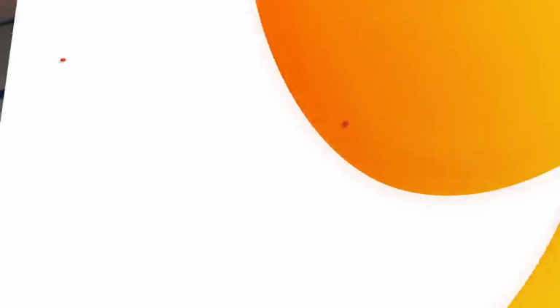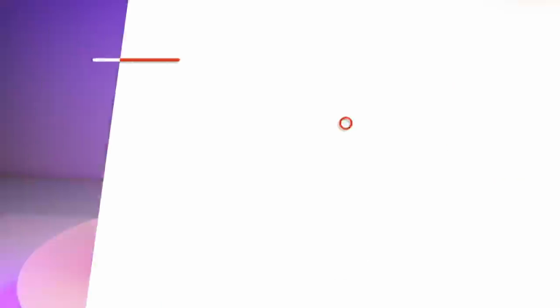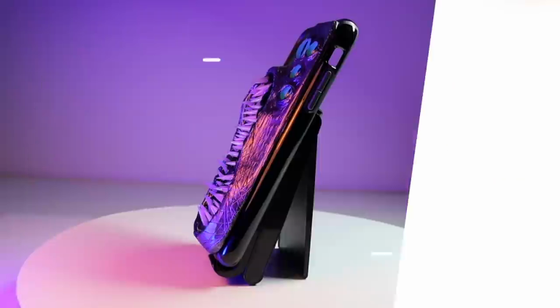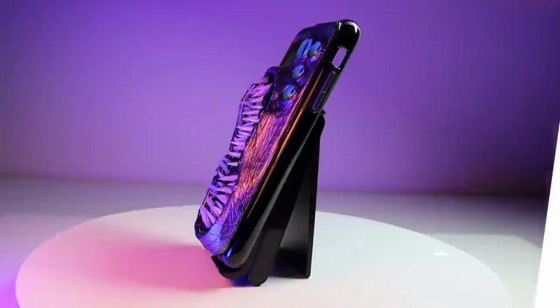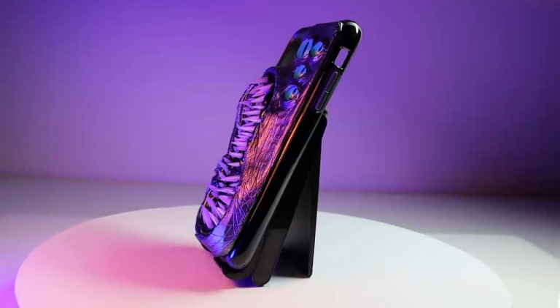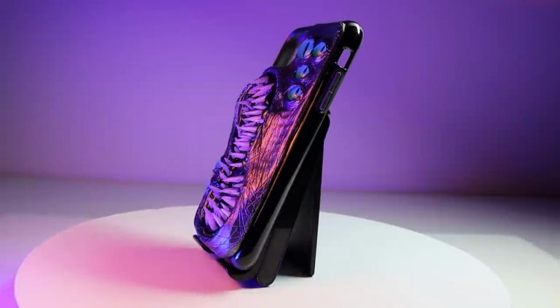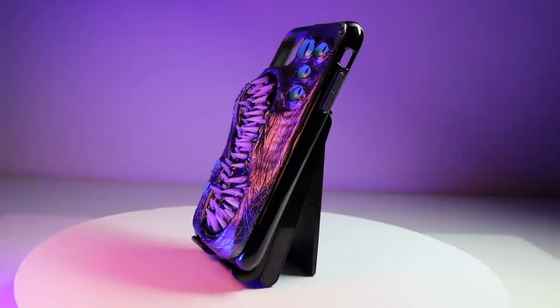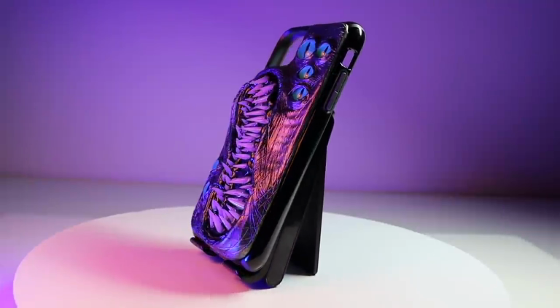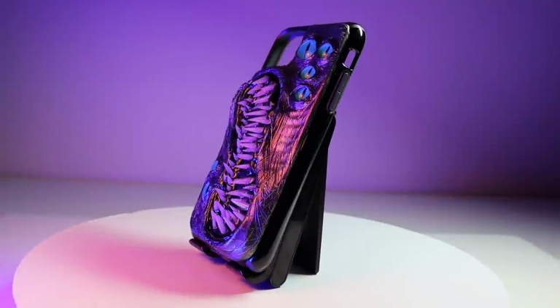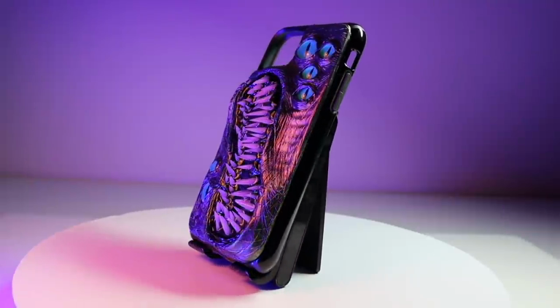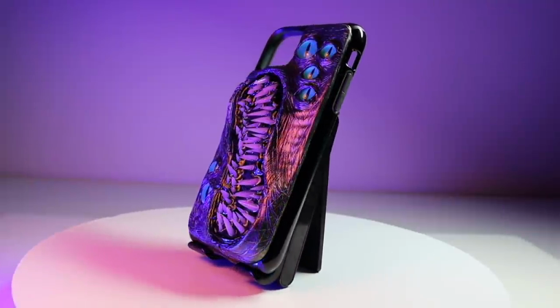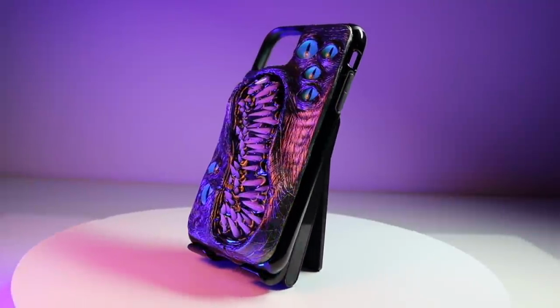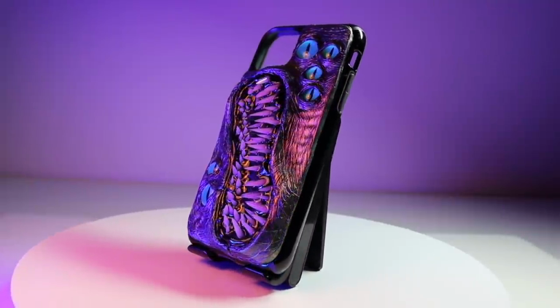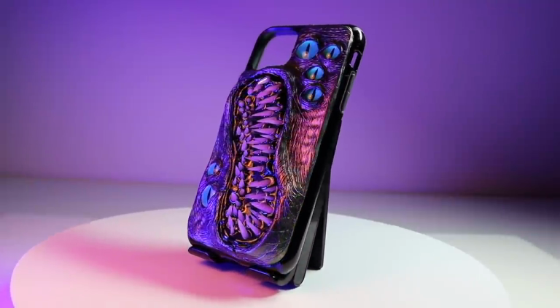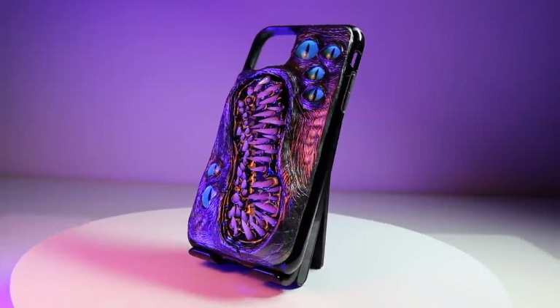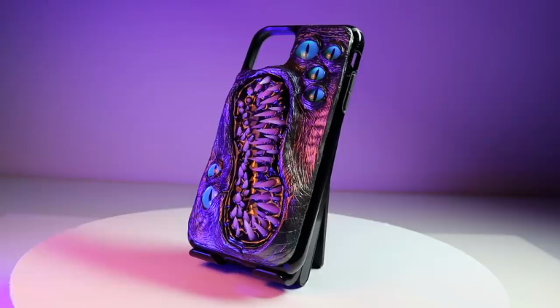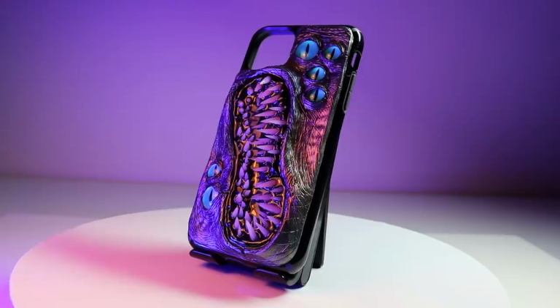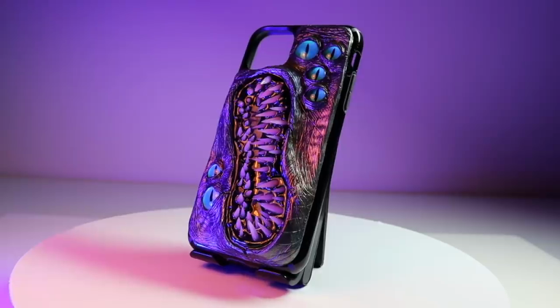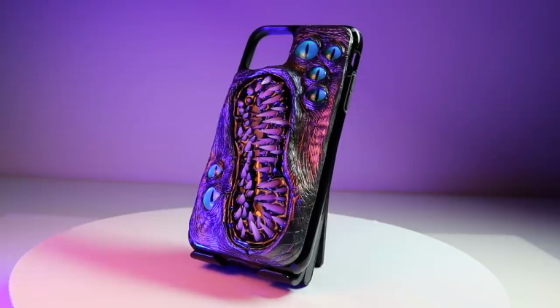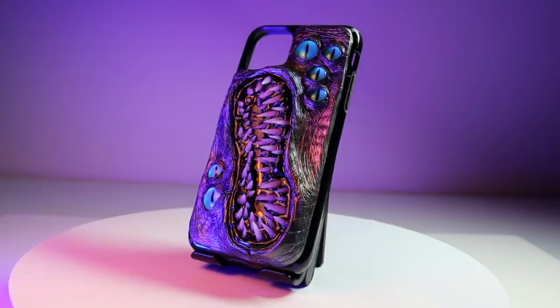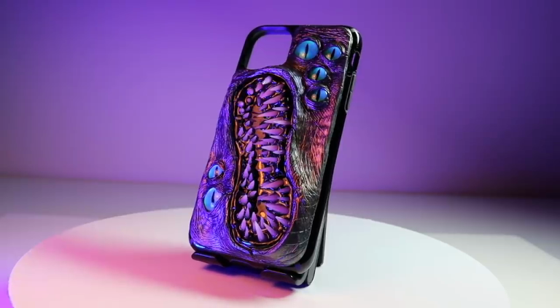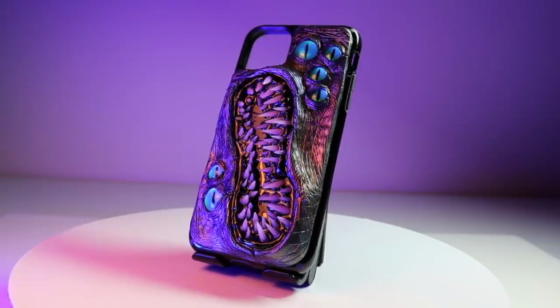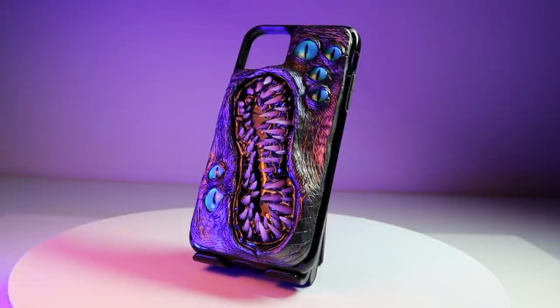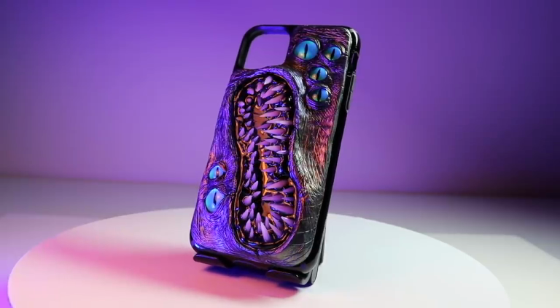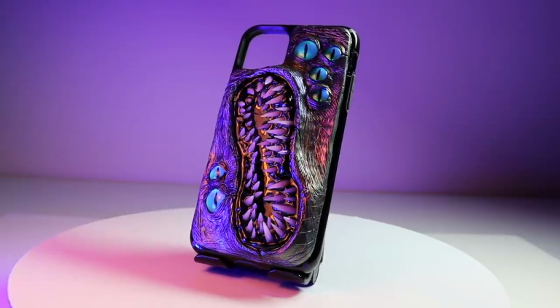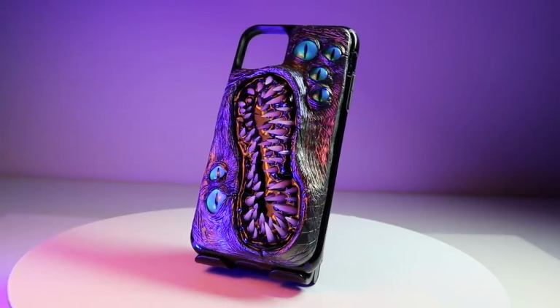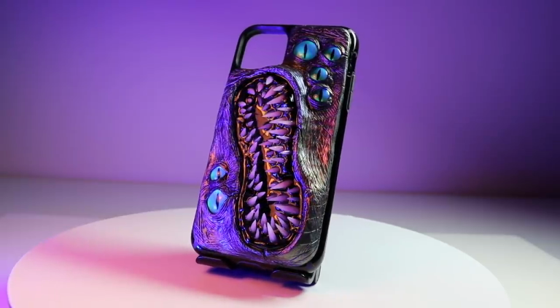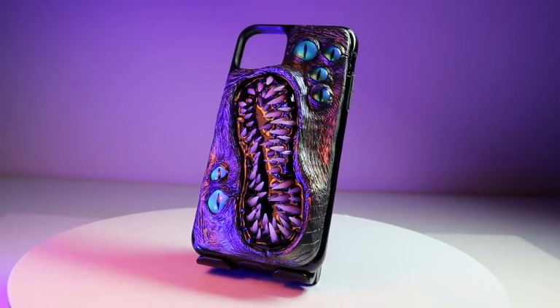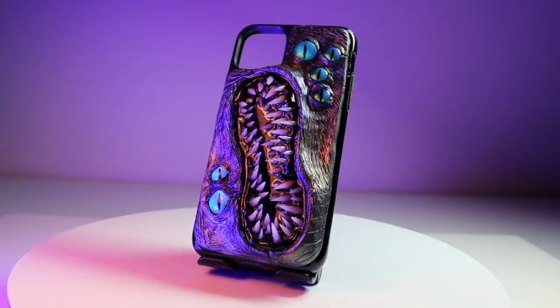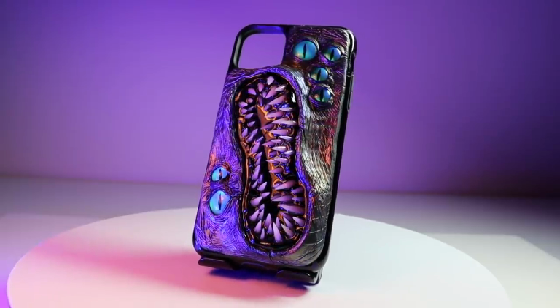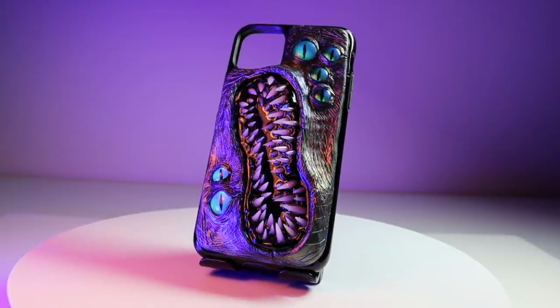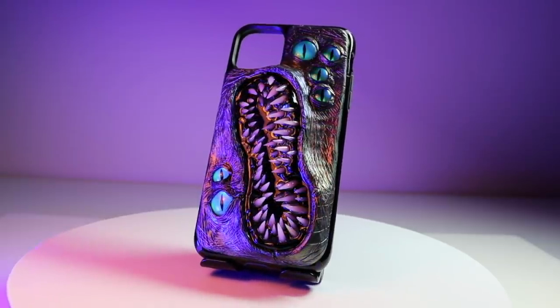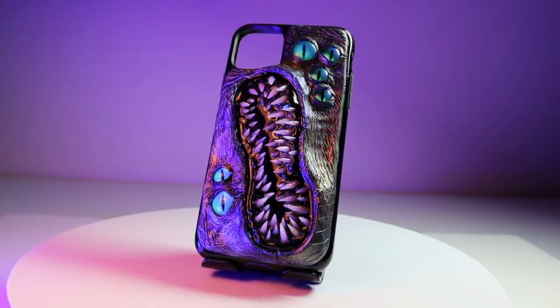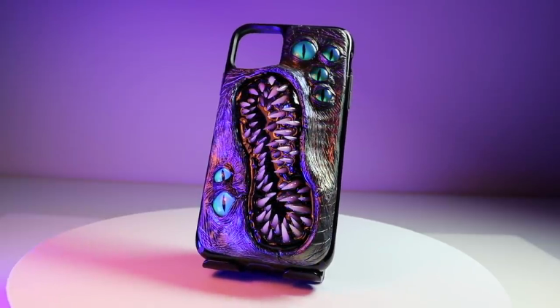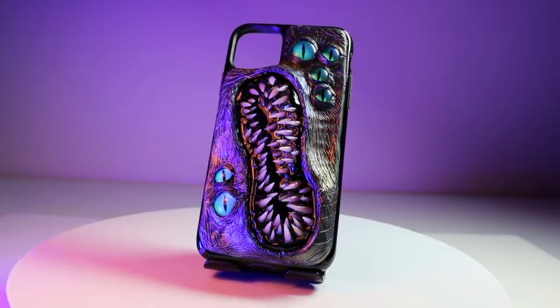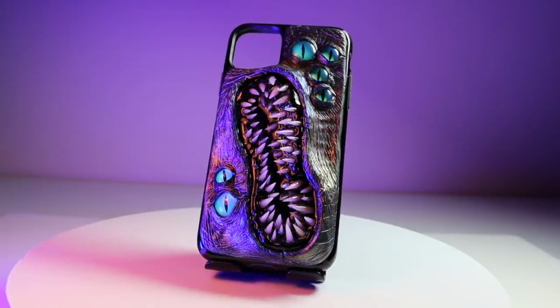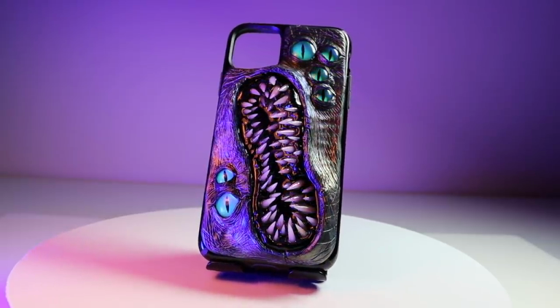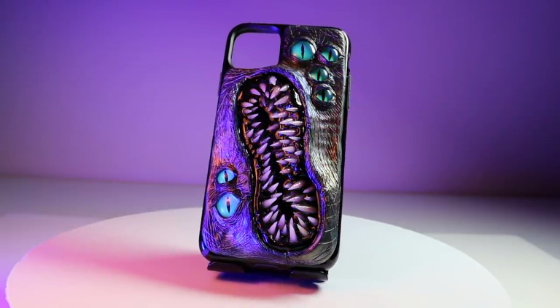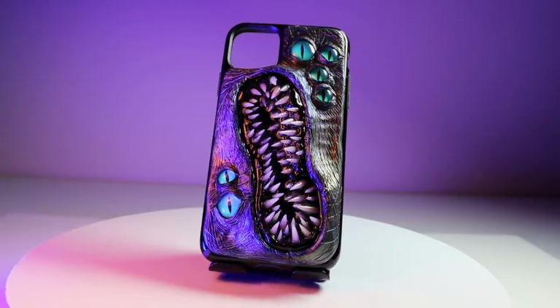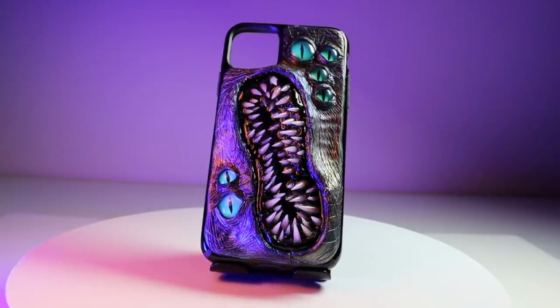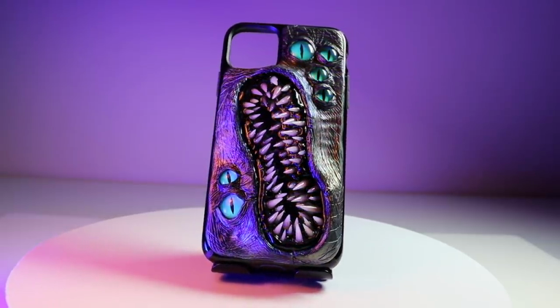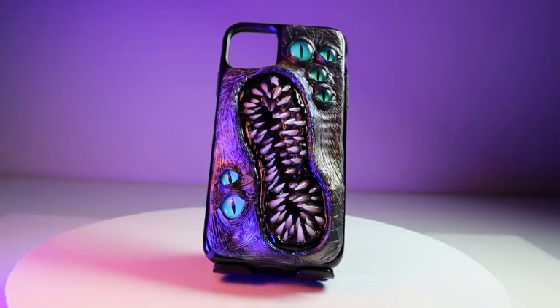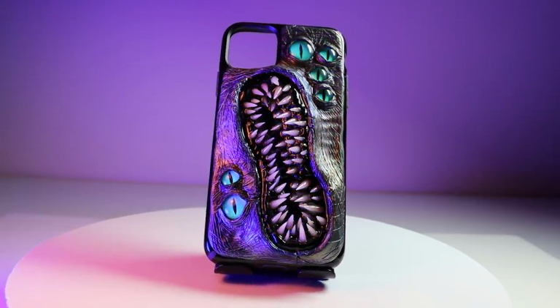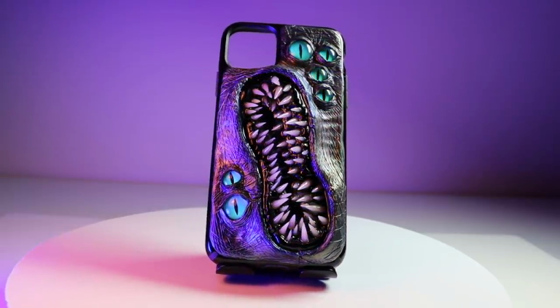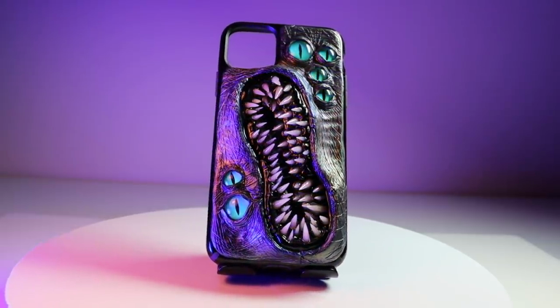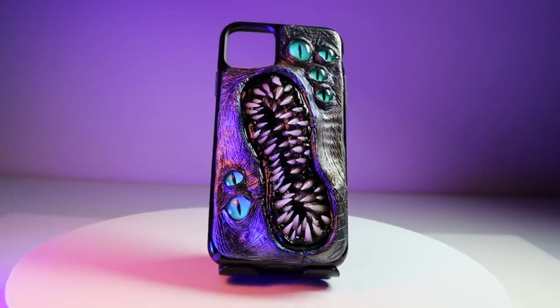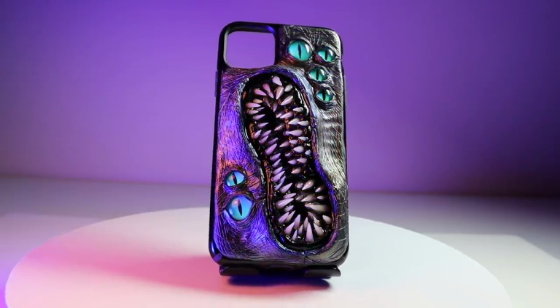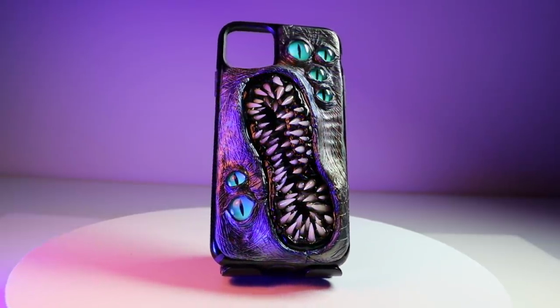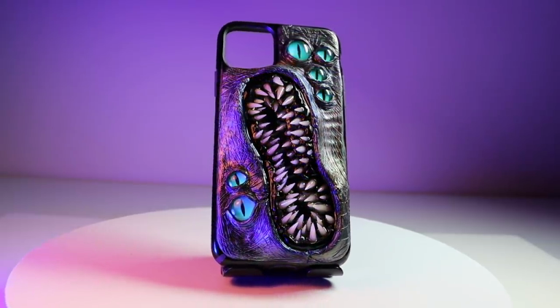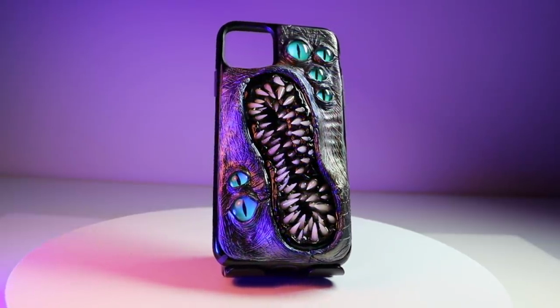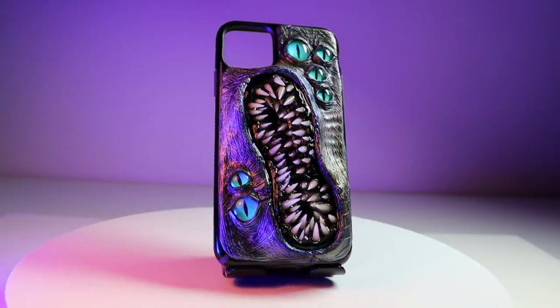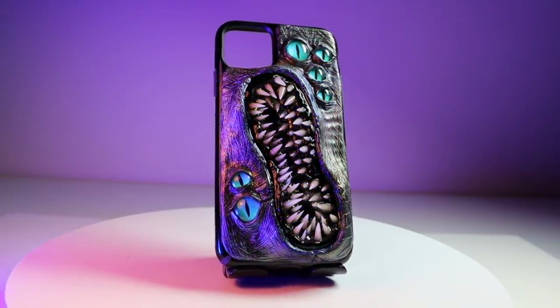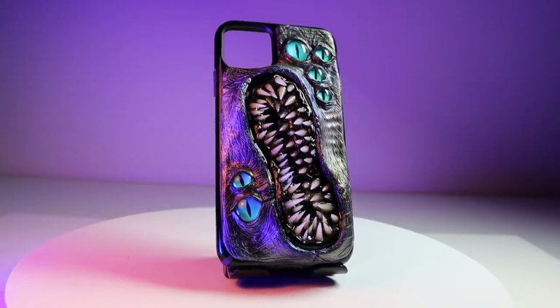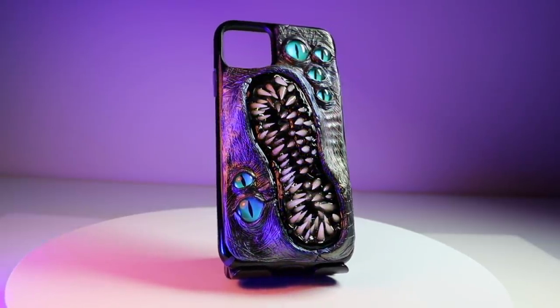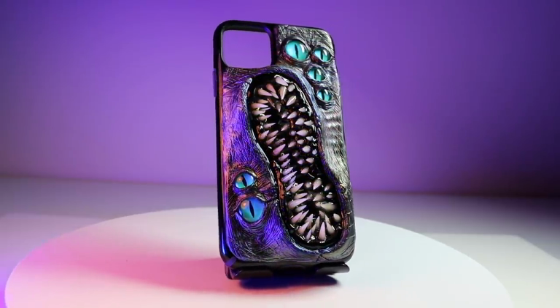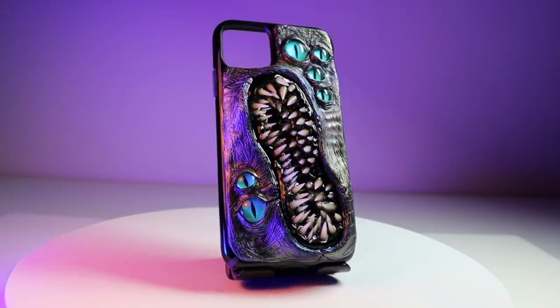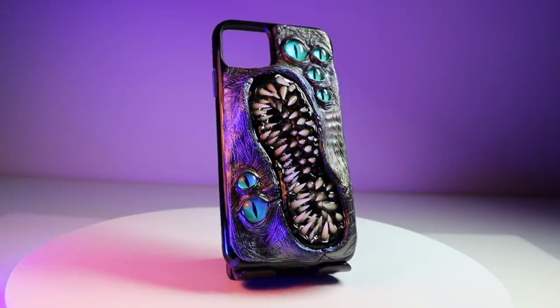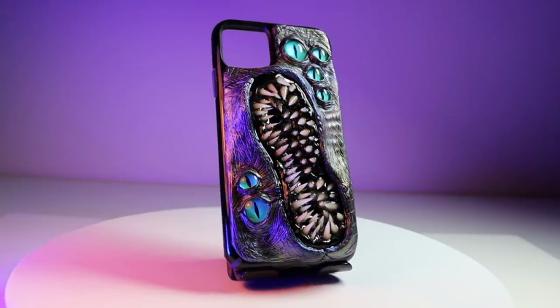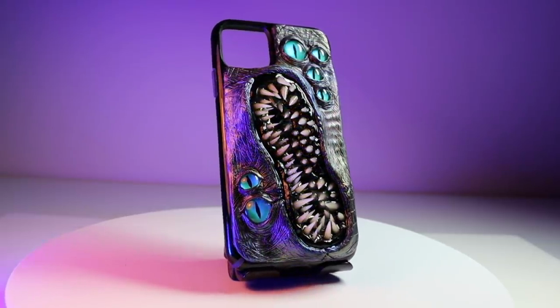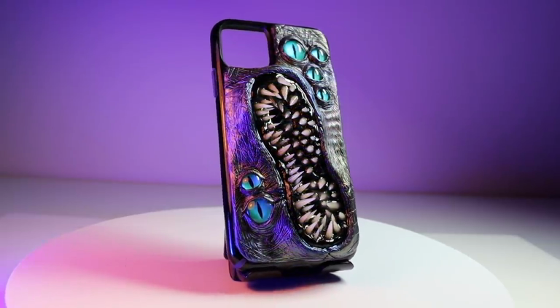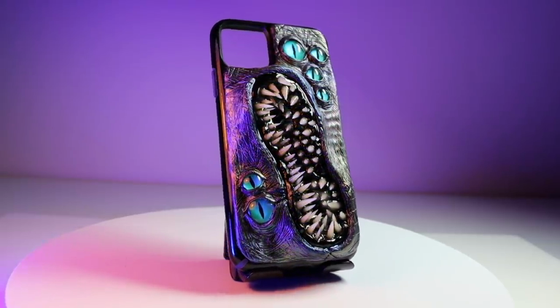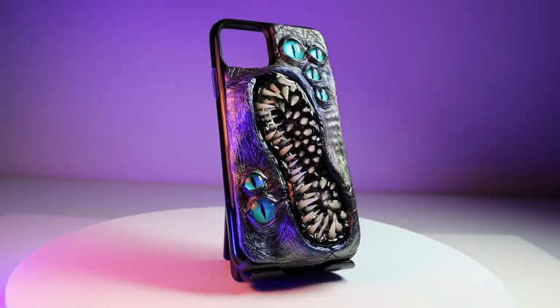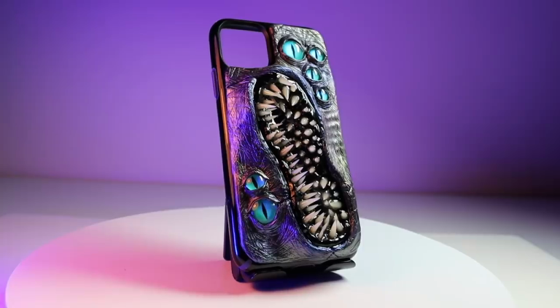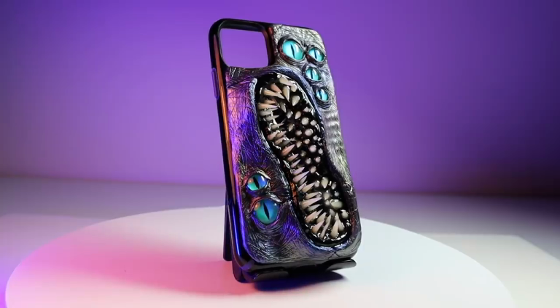And it's done! Our alien monster phone case is complete. Let me know what you think of this thing in the comments.